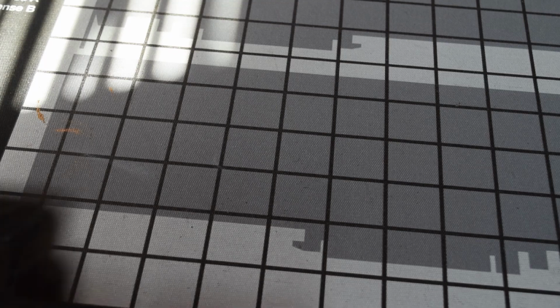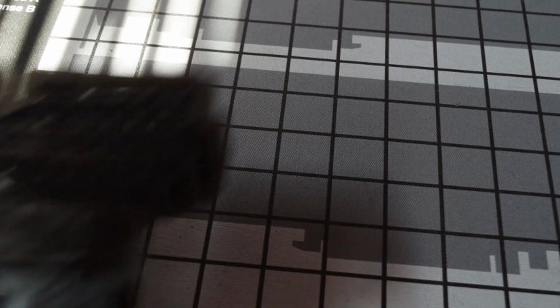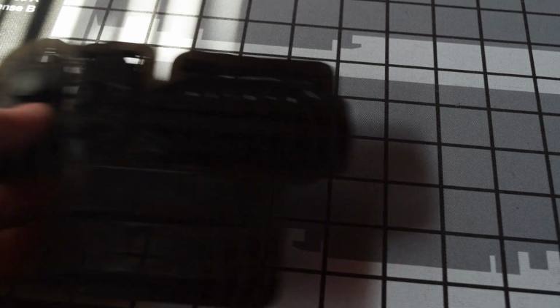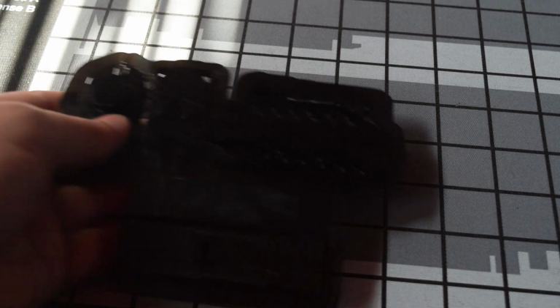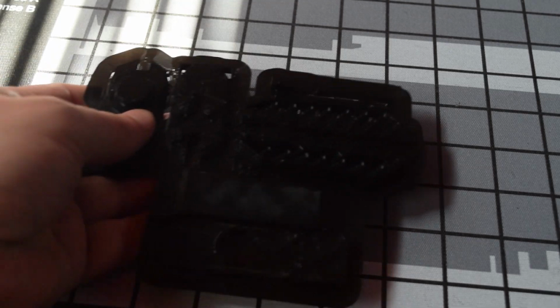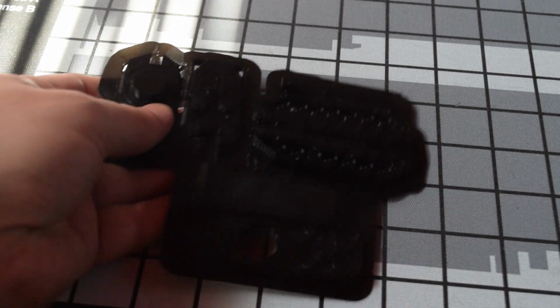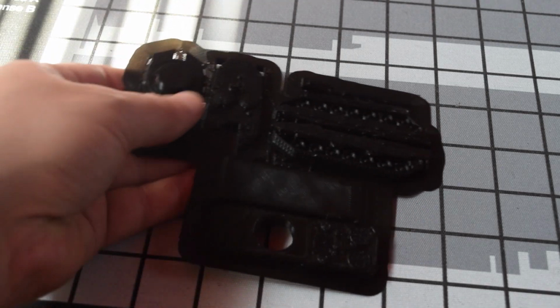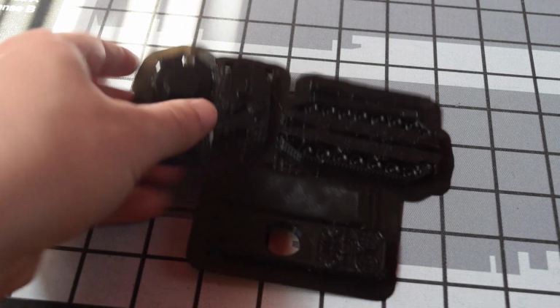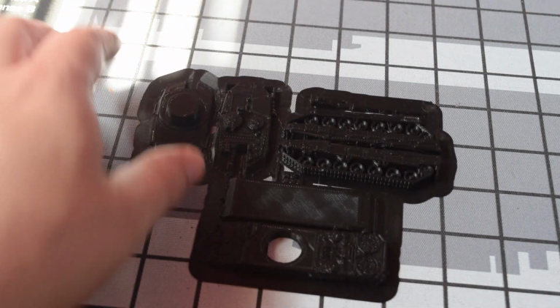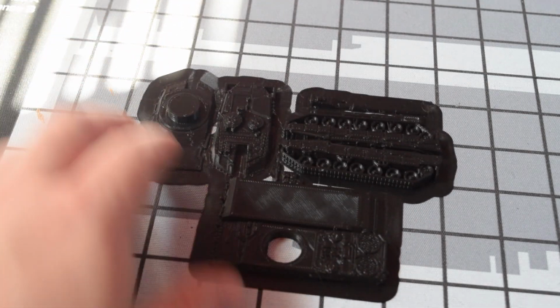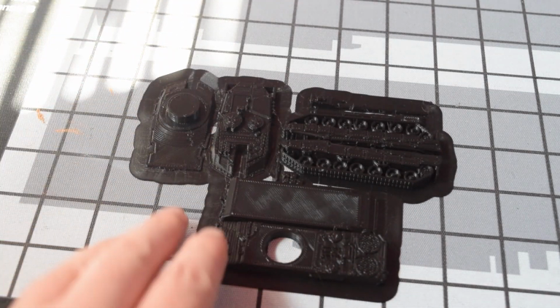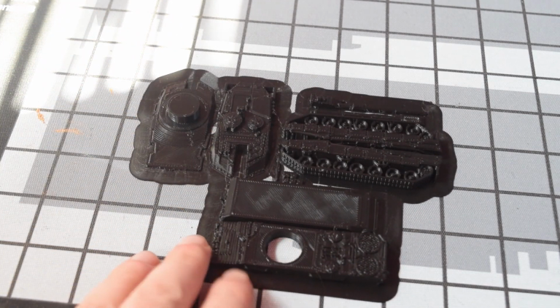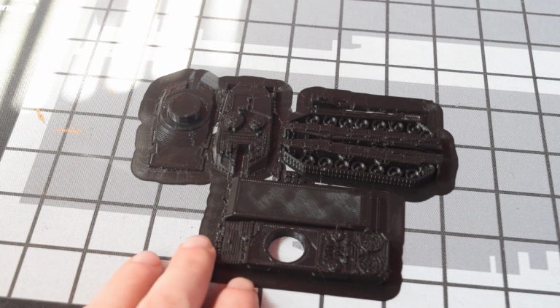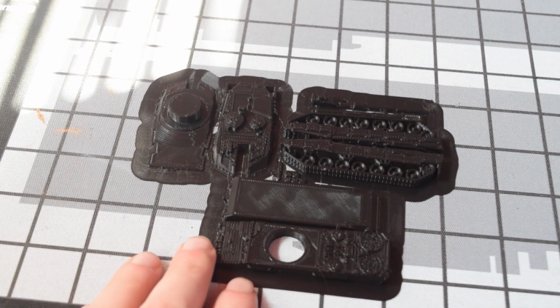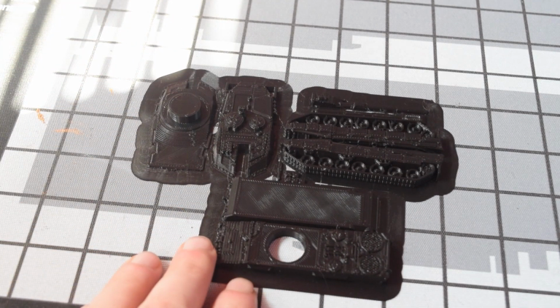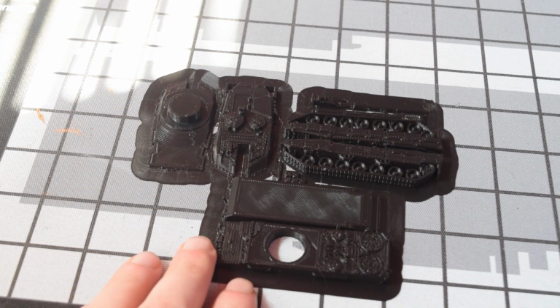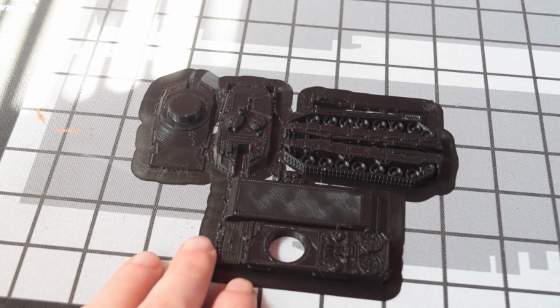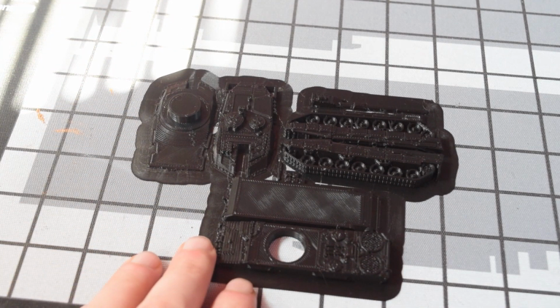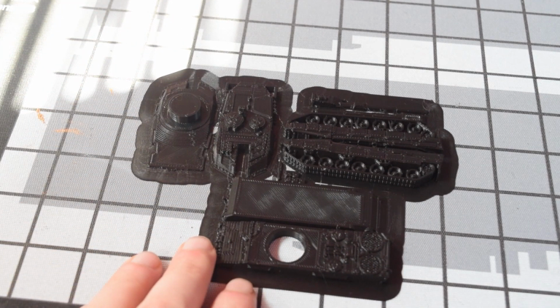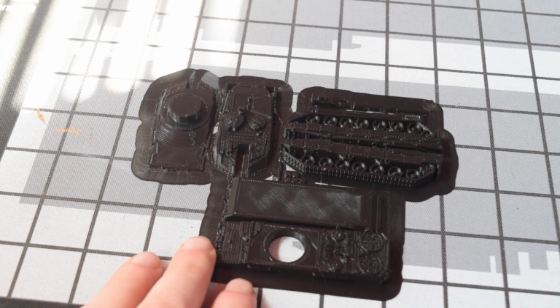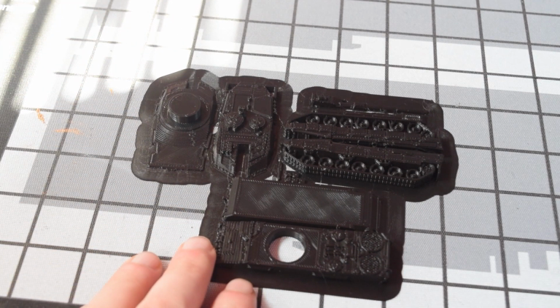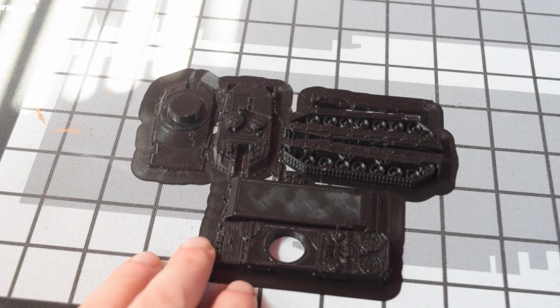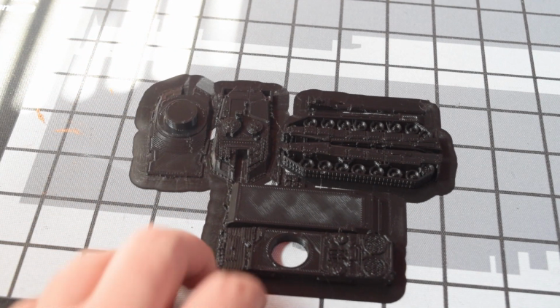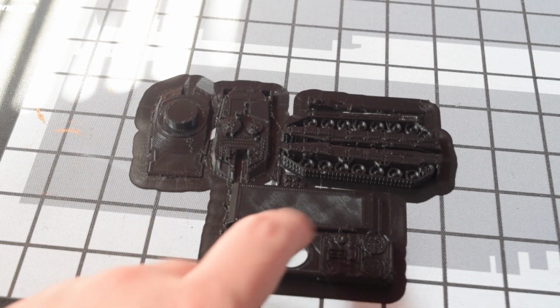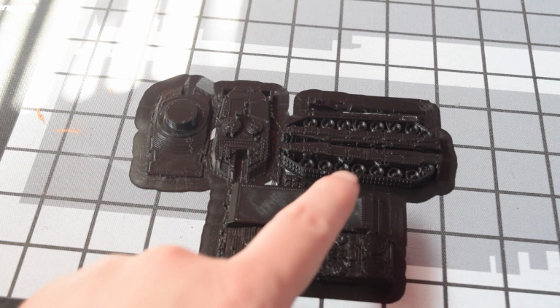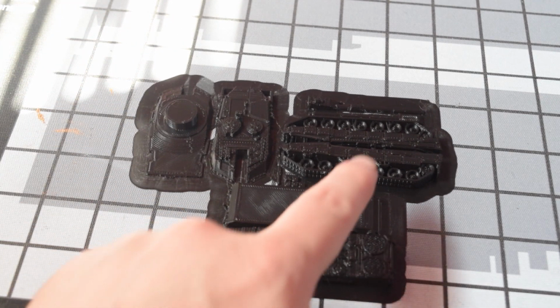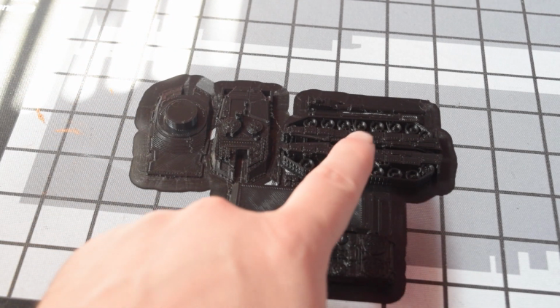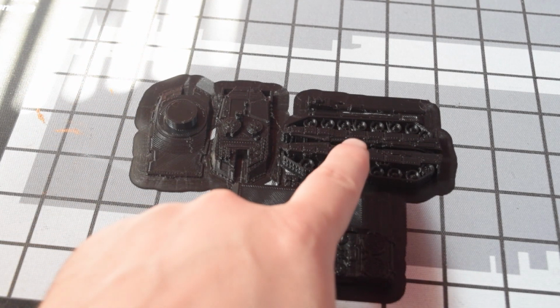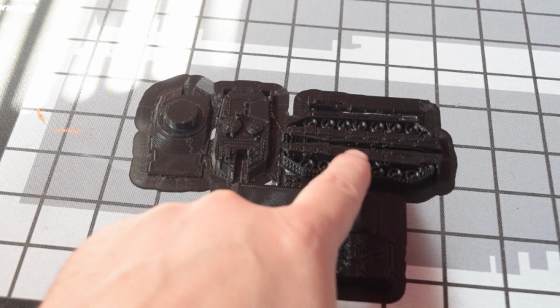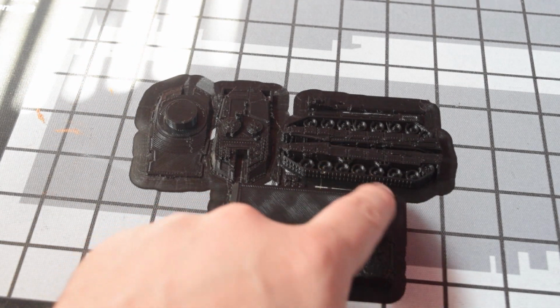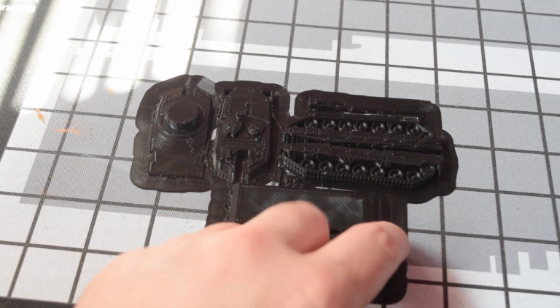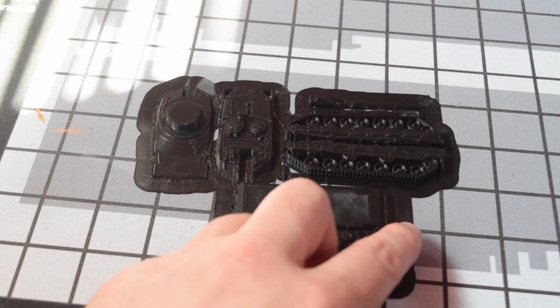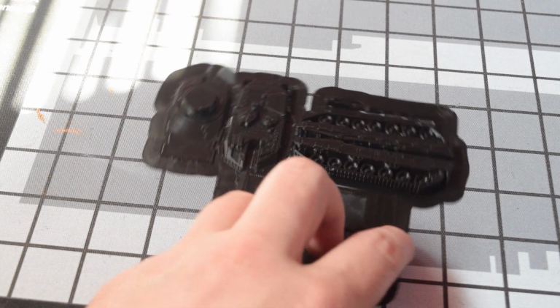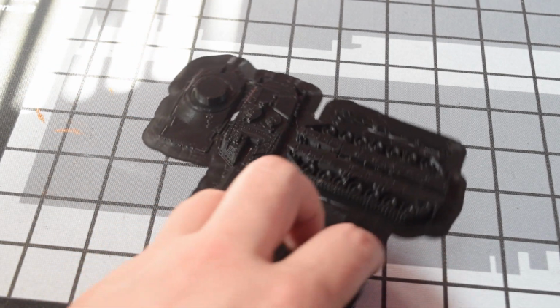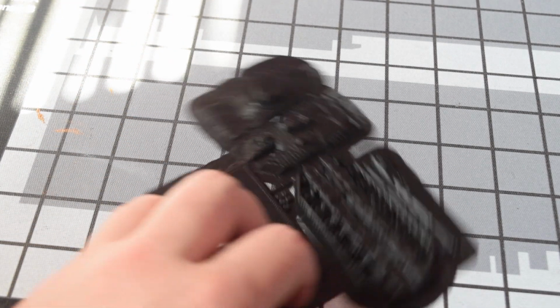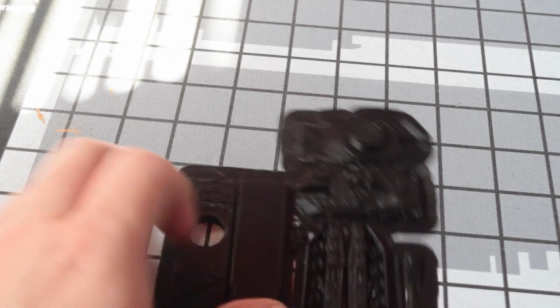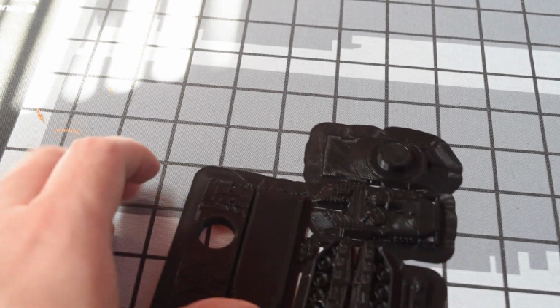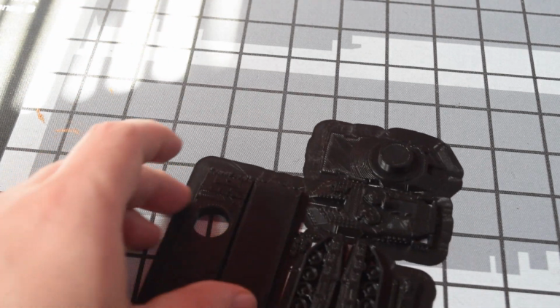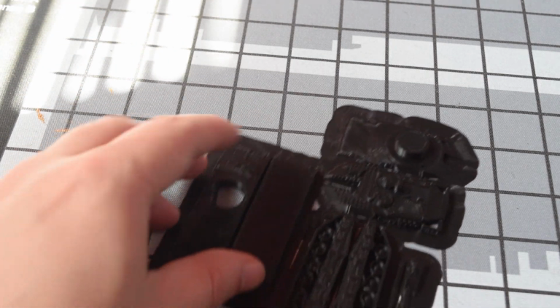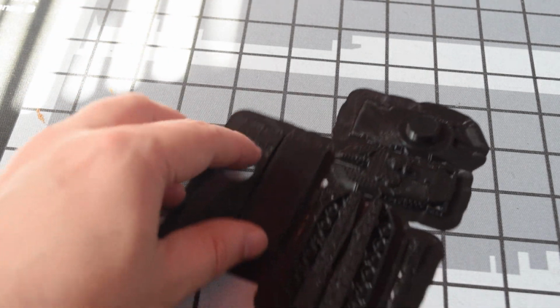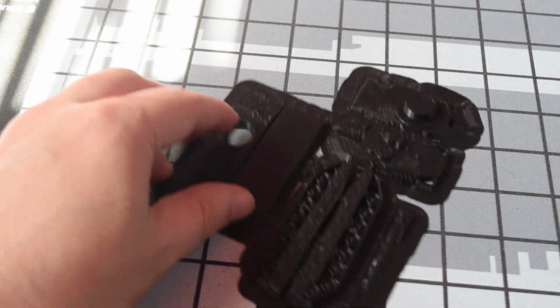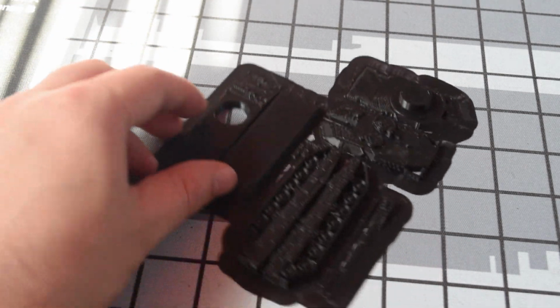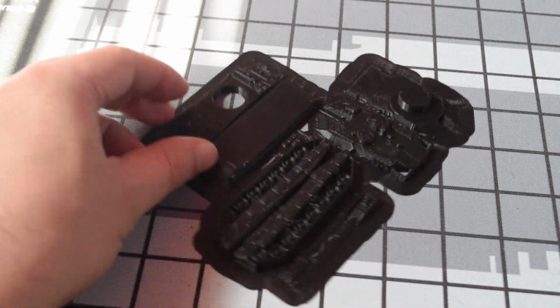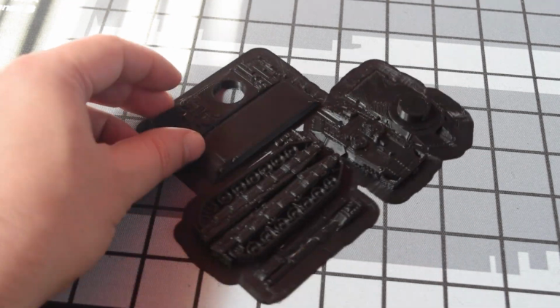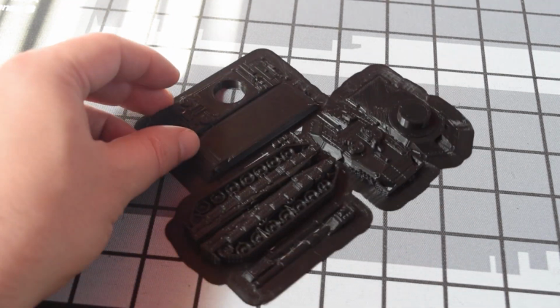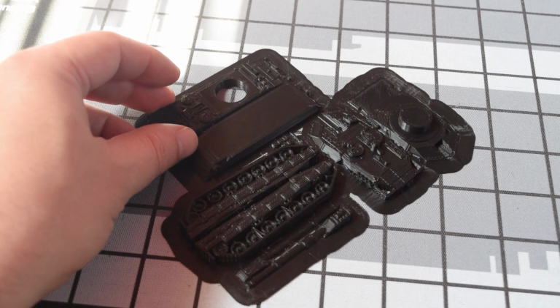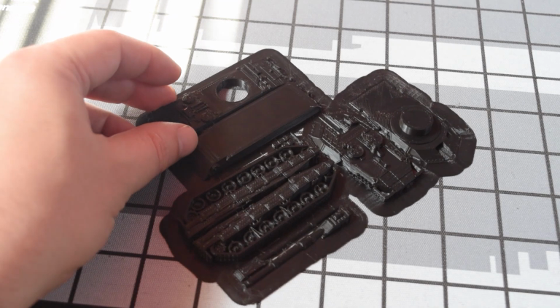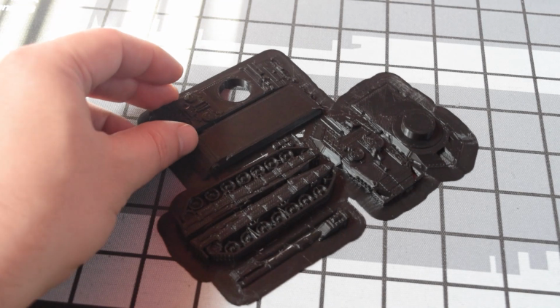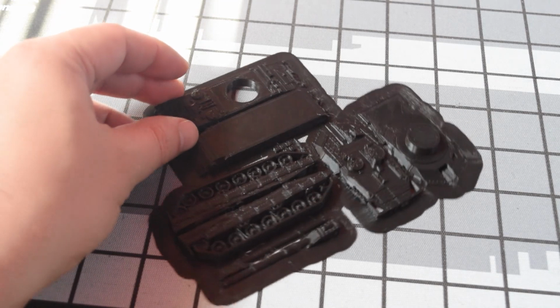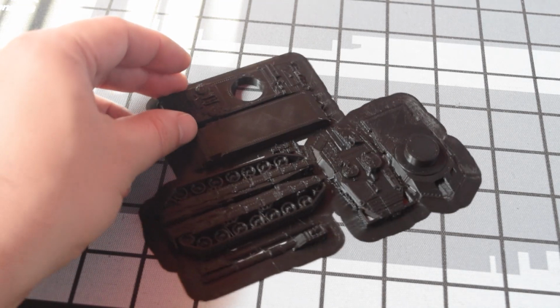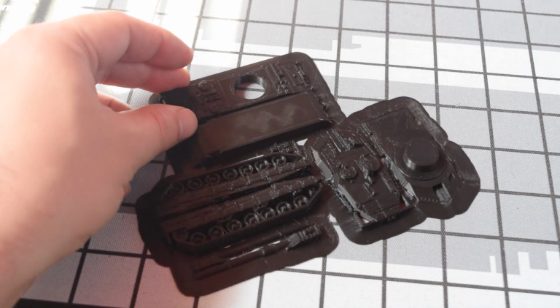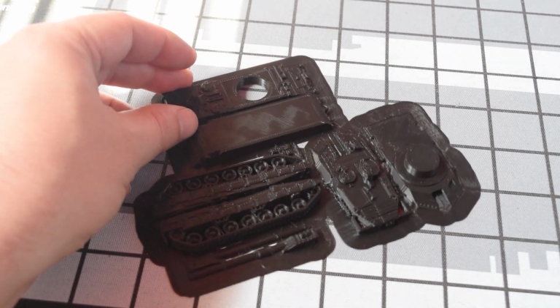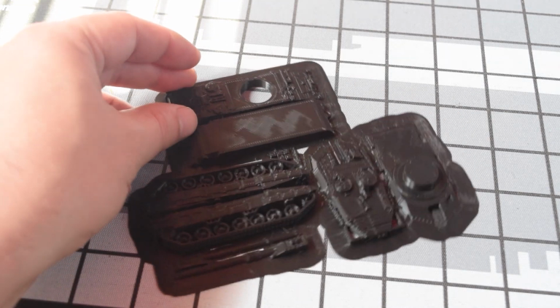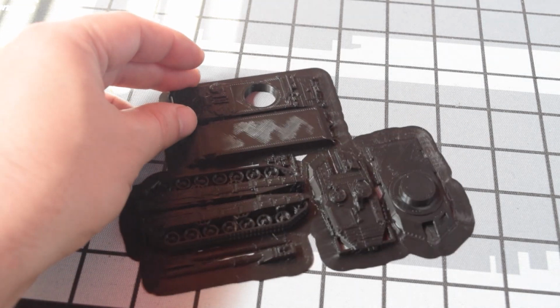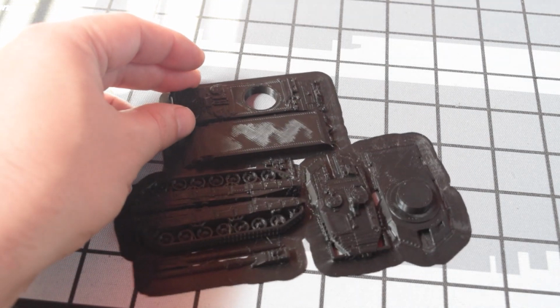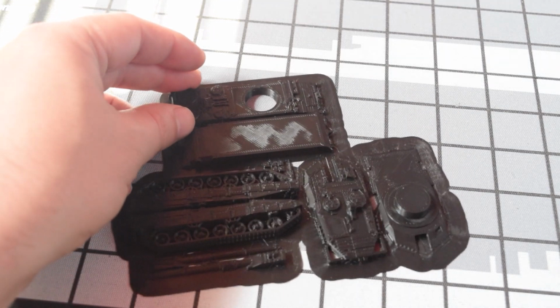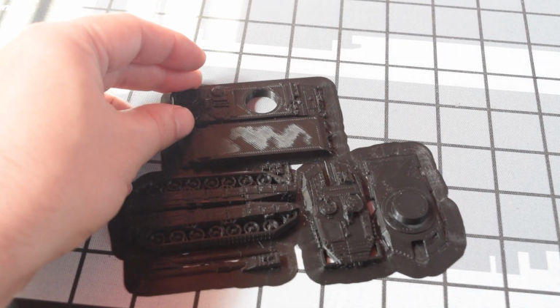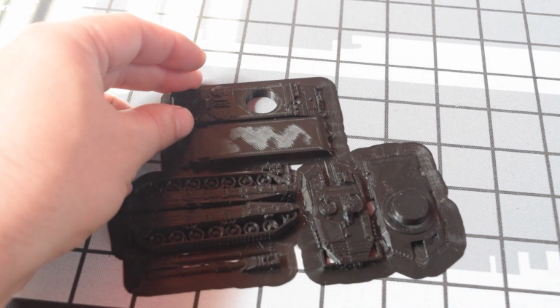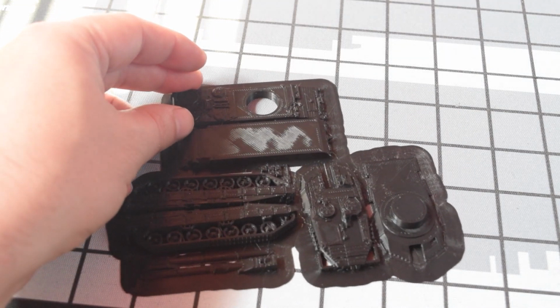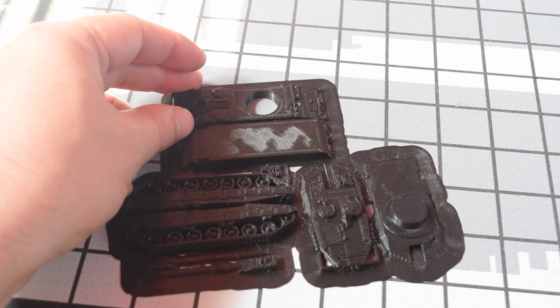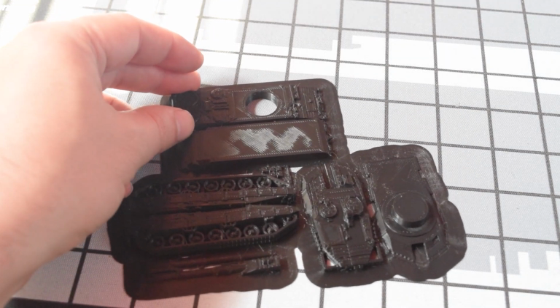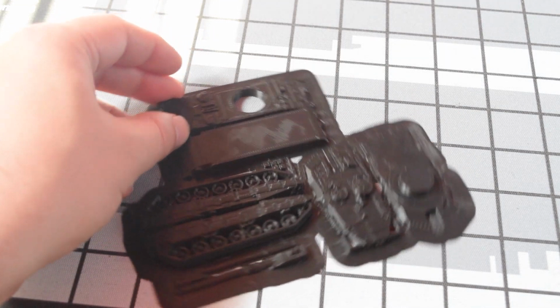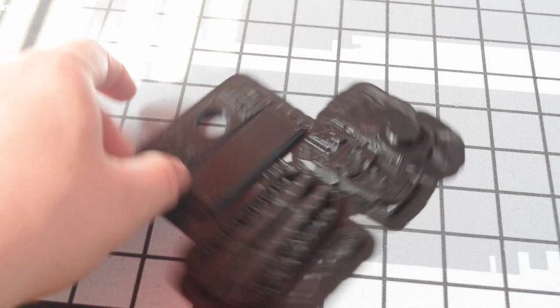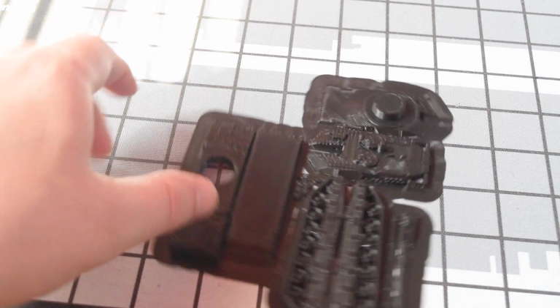Hey guys, it's Corv Ross and today we are 3D printing, assembling and painting a Leopard 2A6 tank.